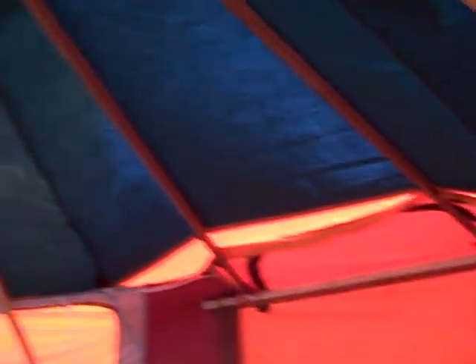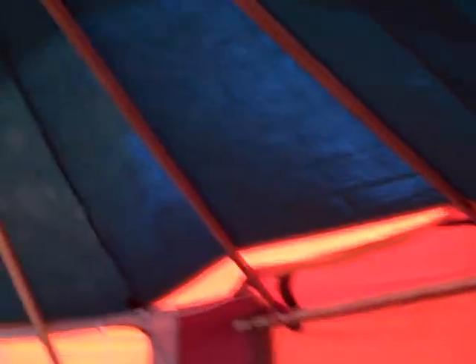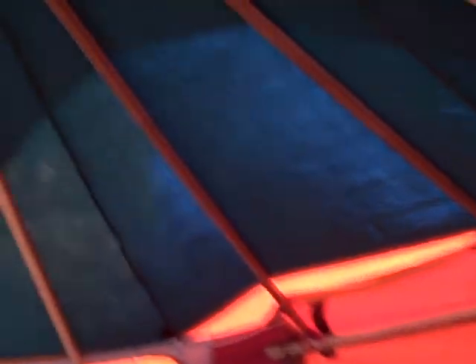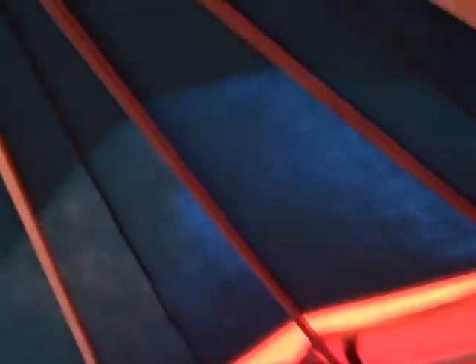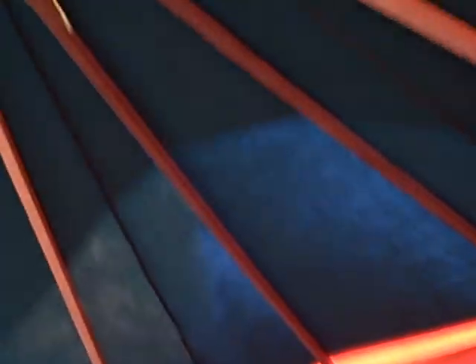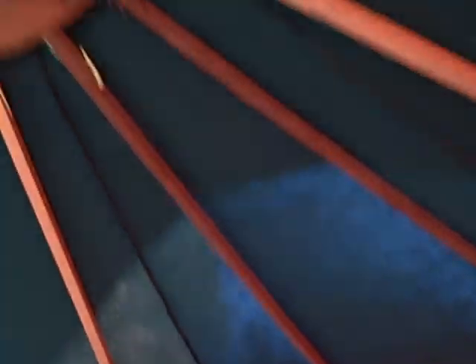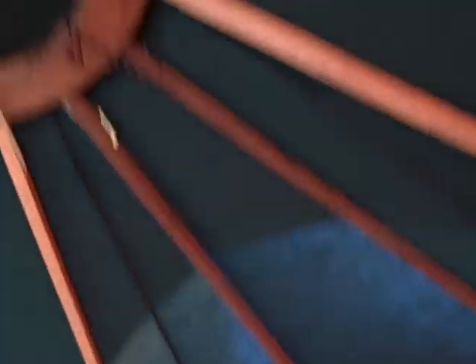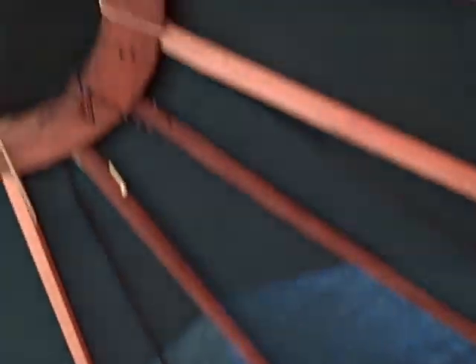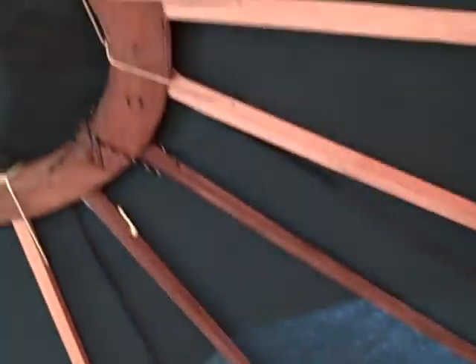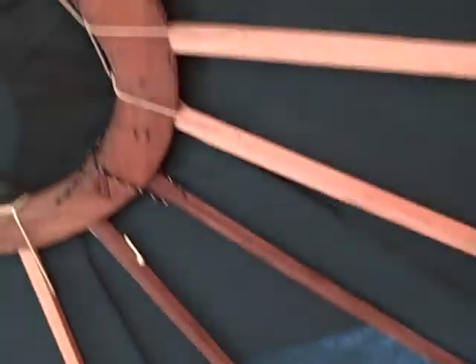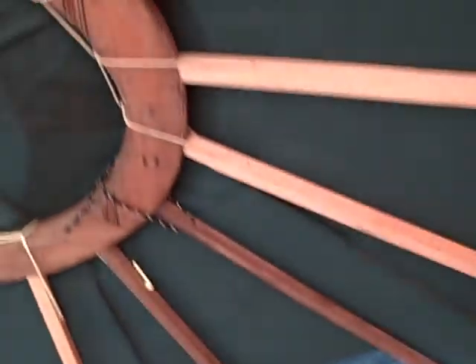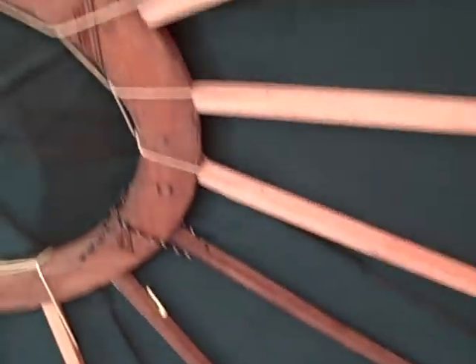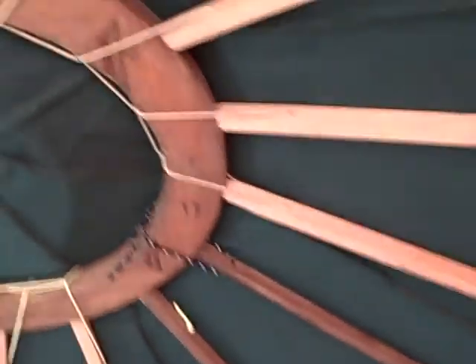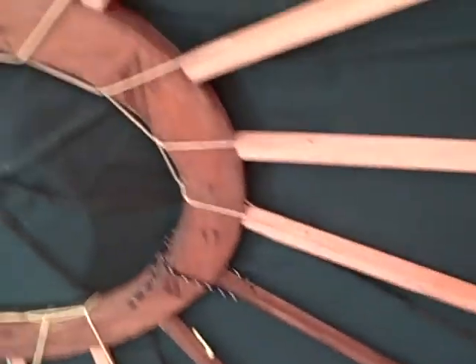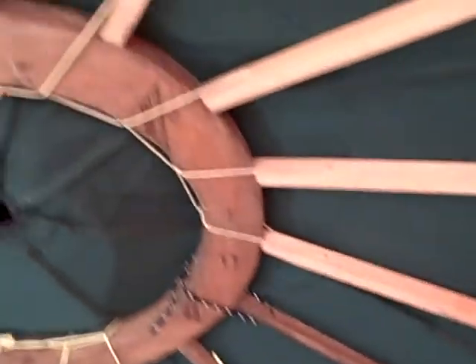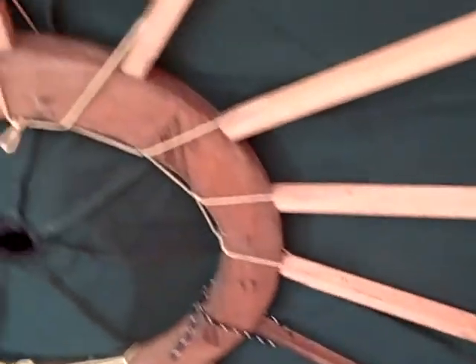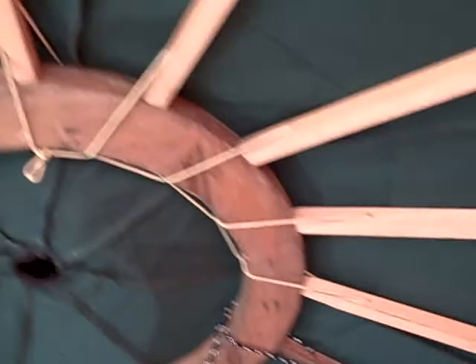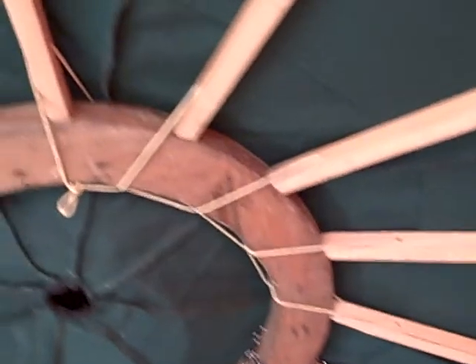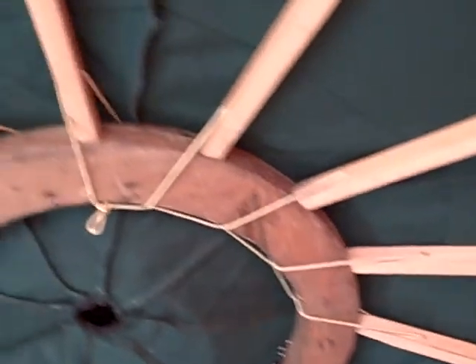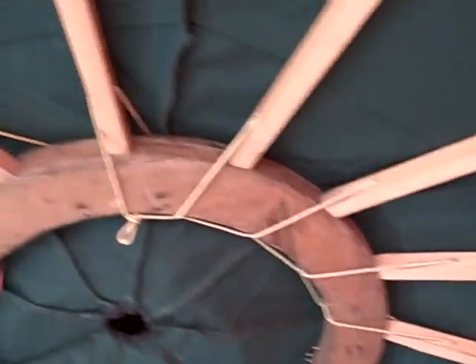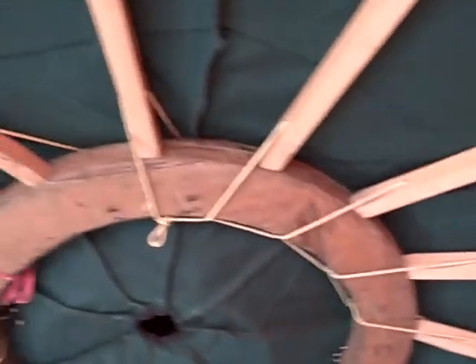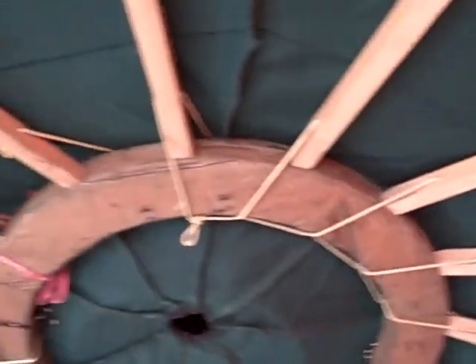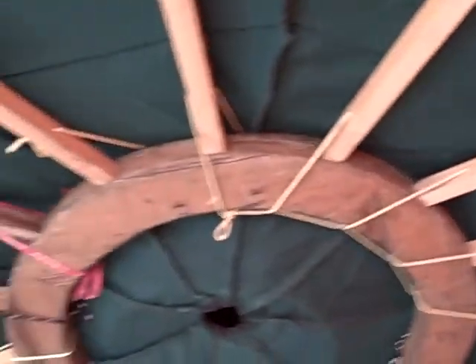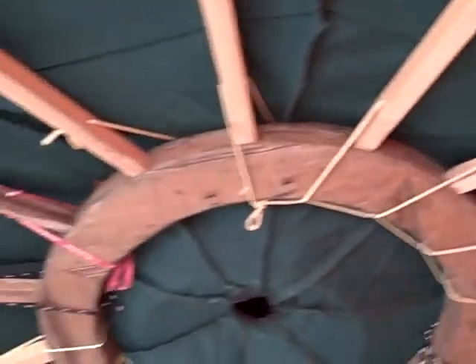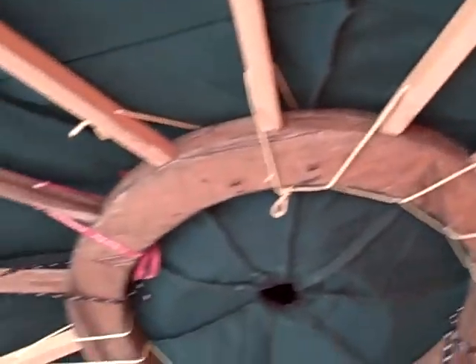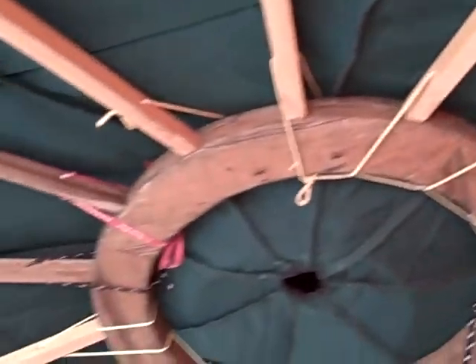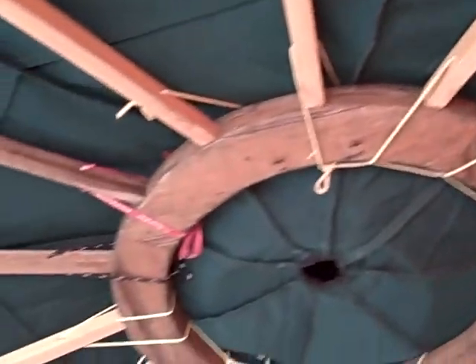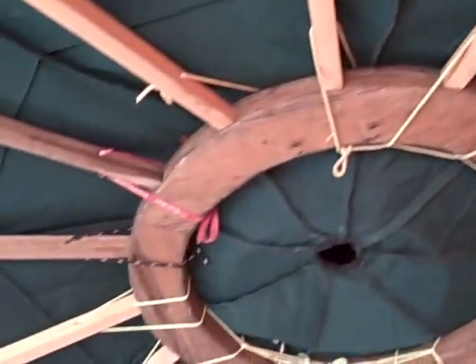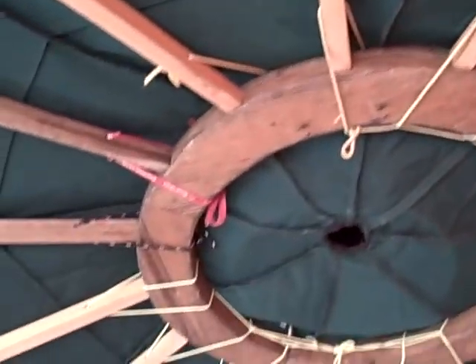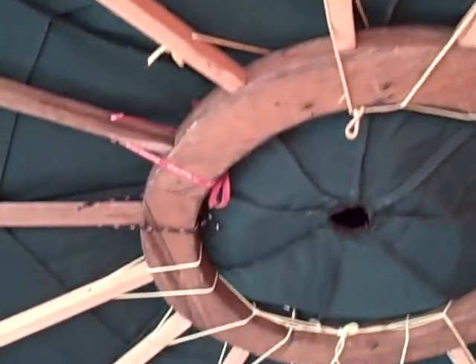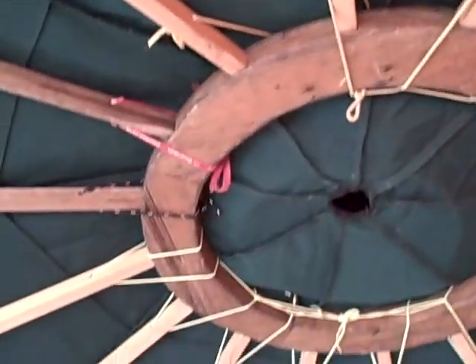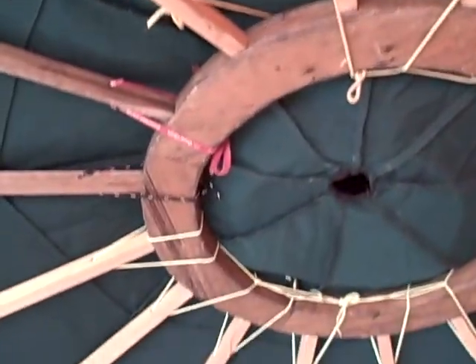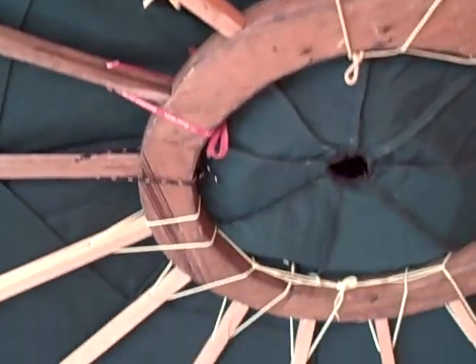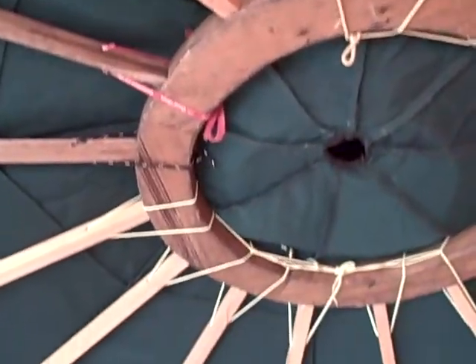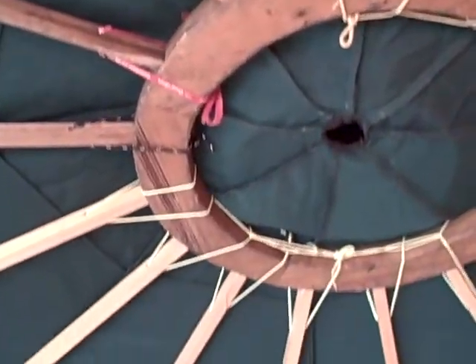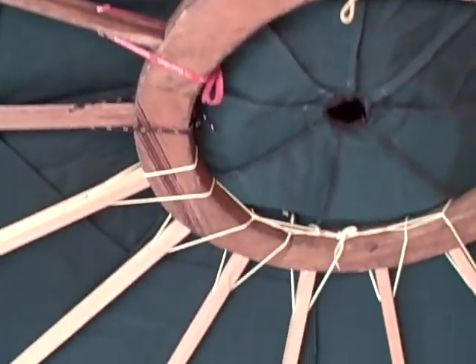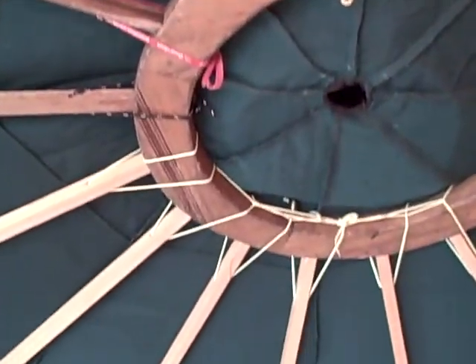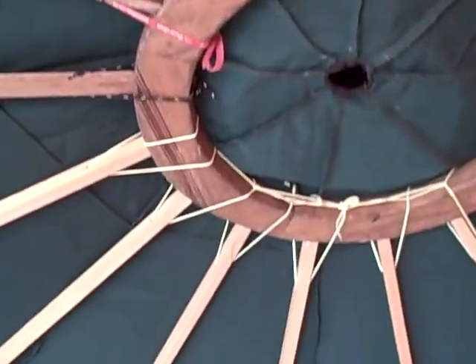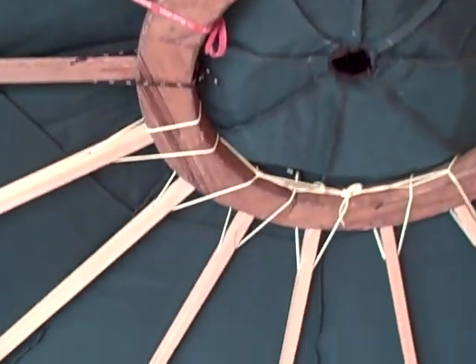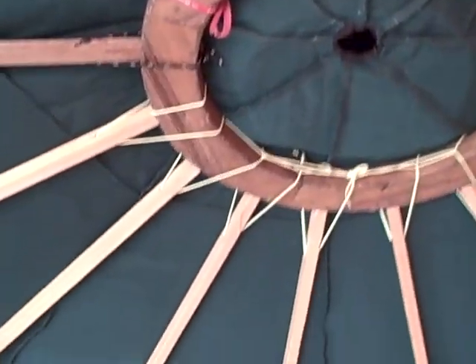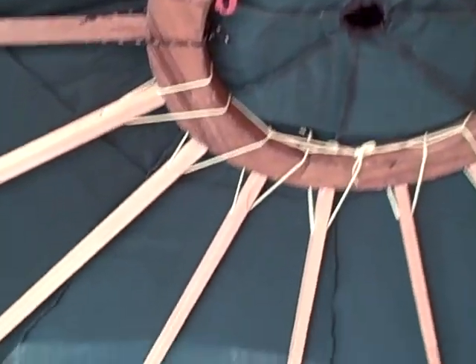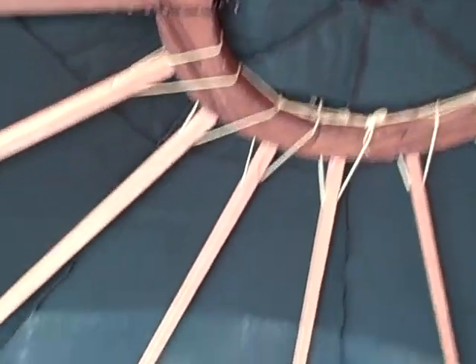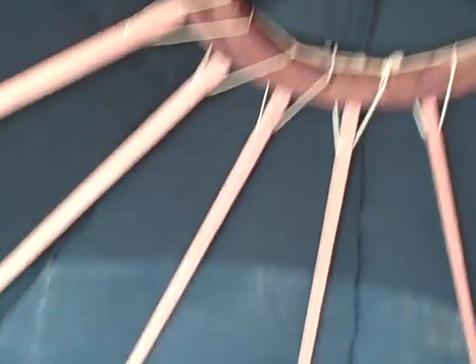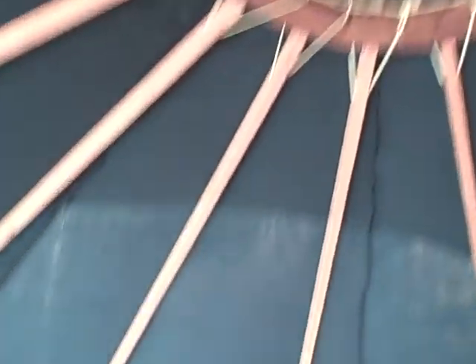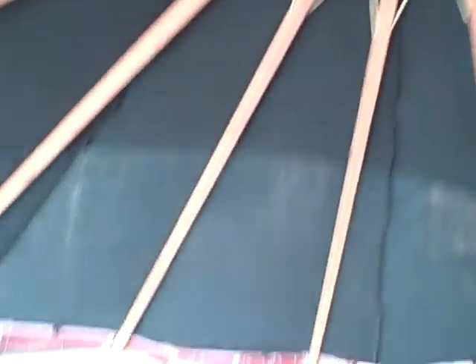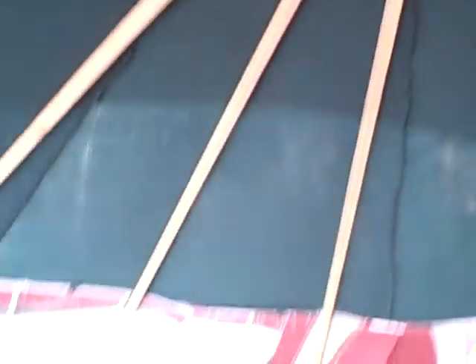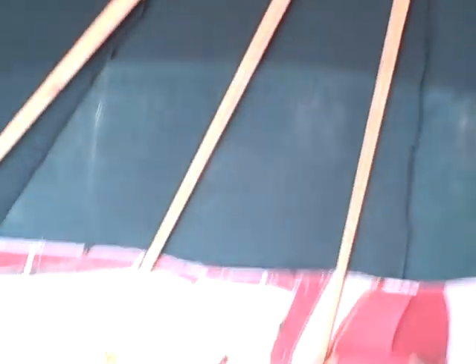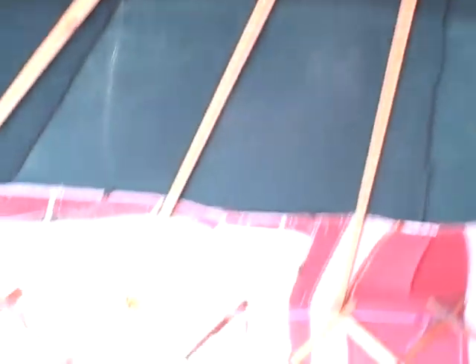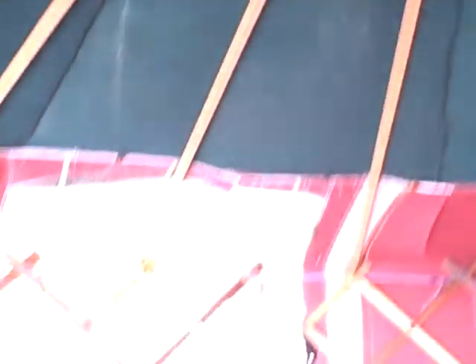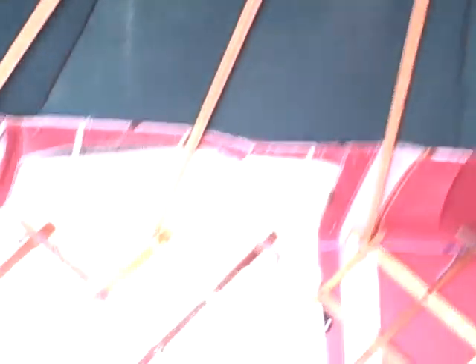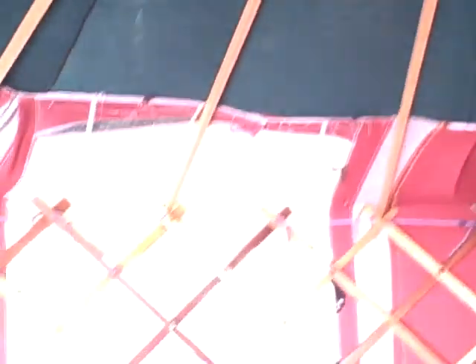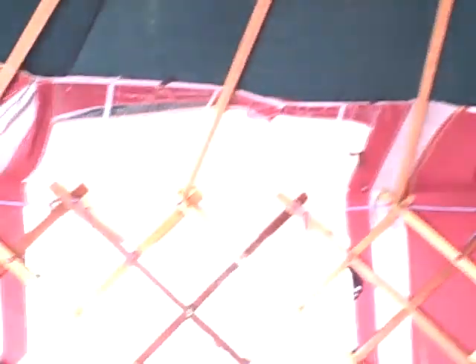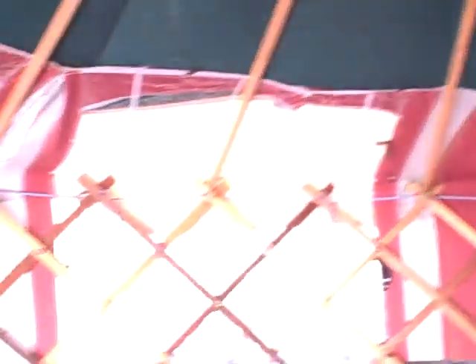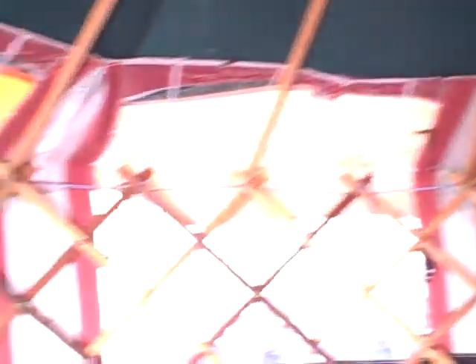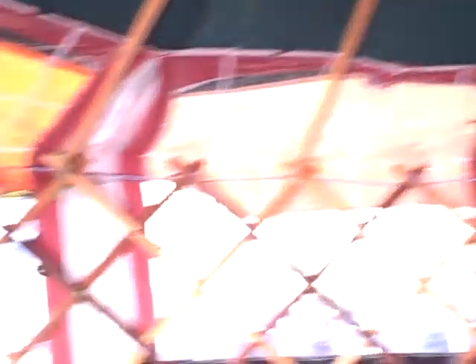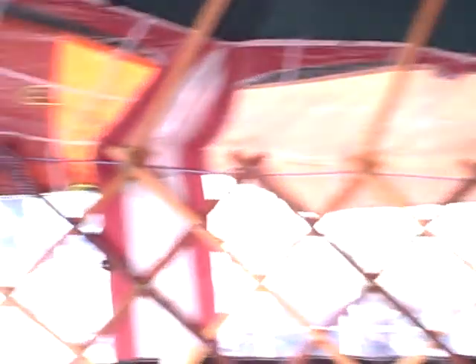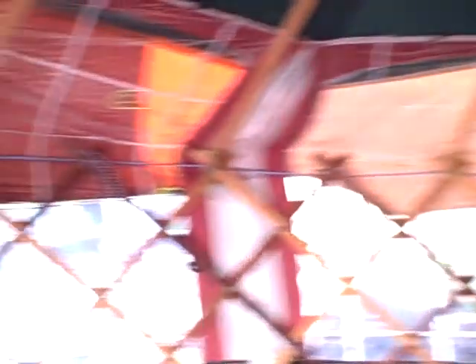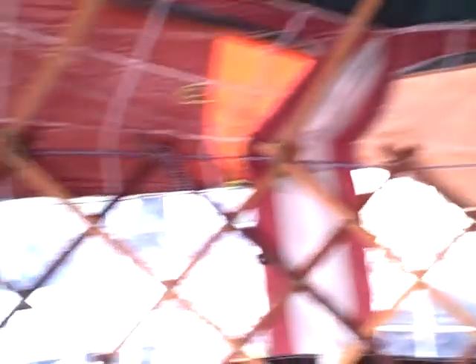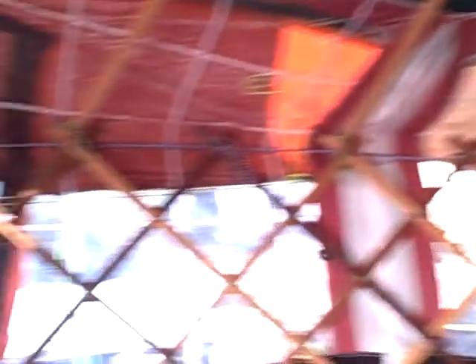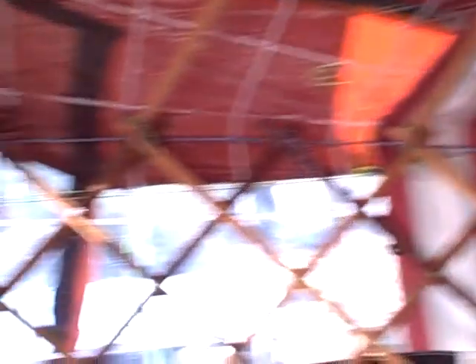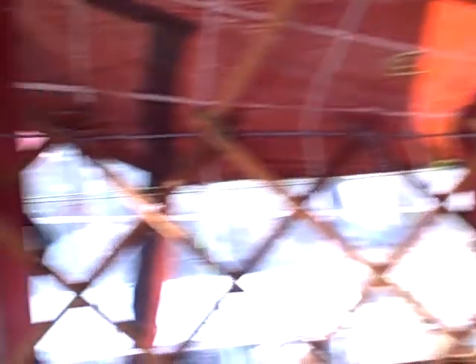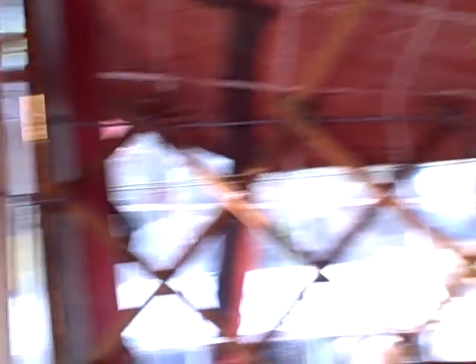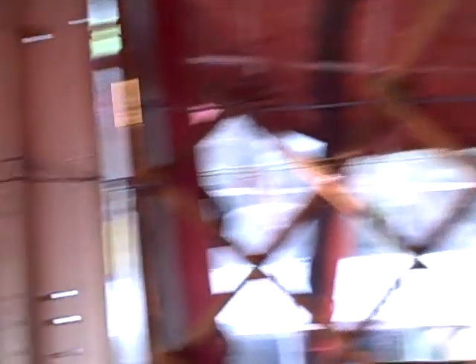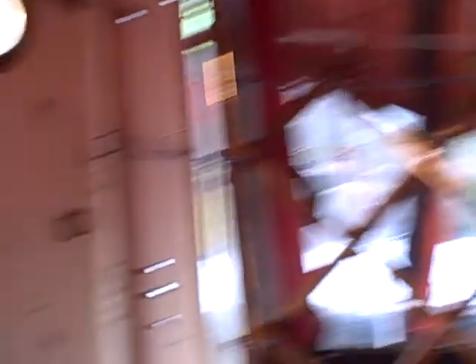Here's the roof, up to the roof ring on top. Lots of windows.